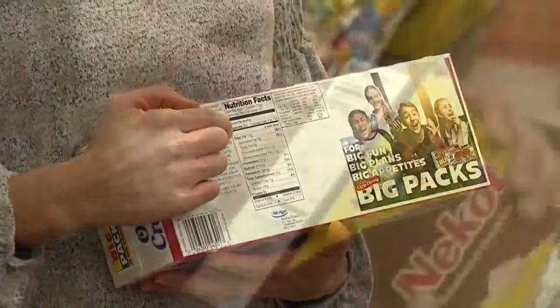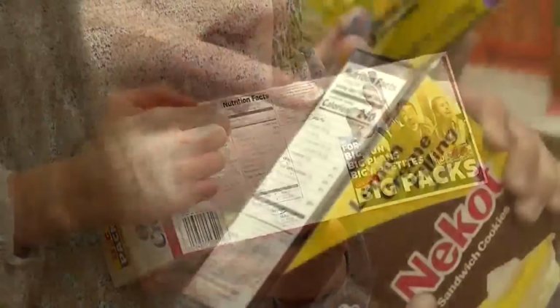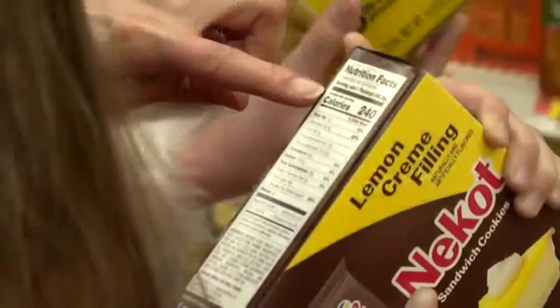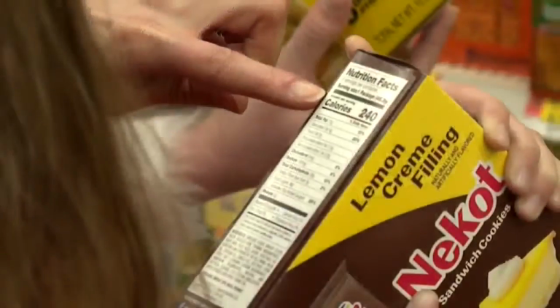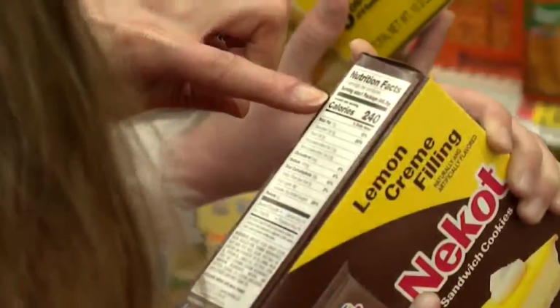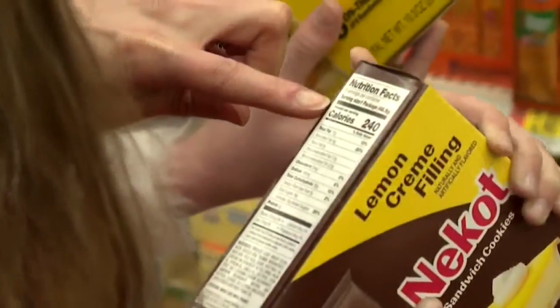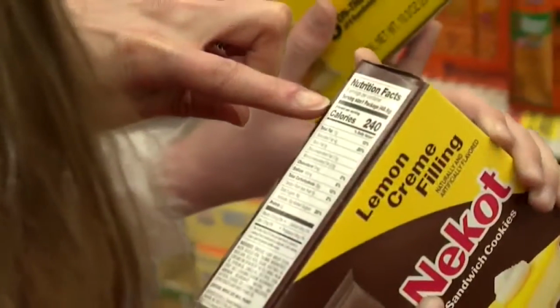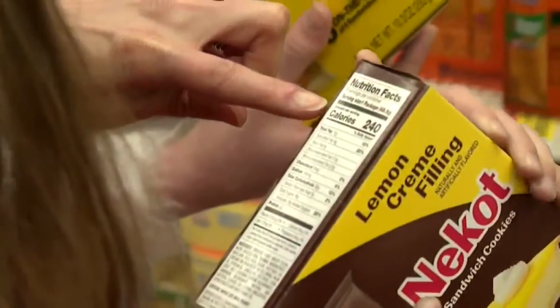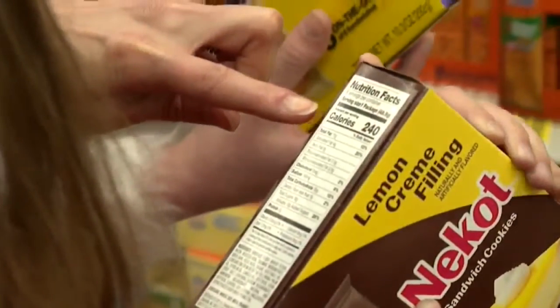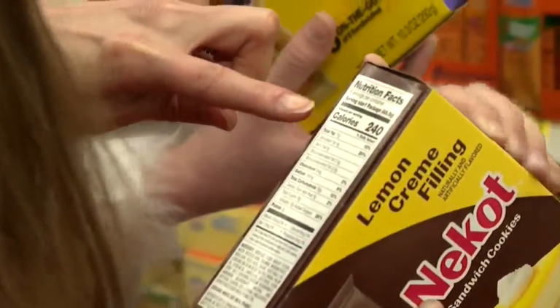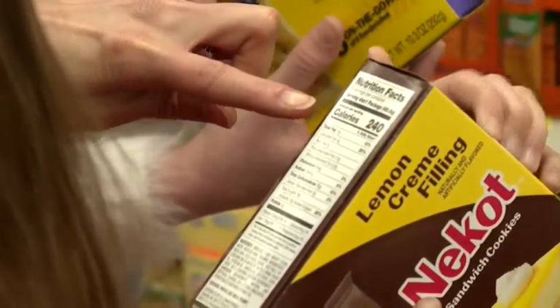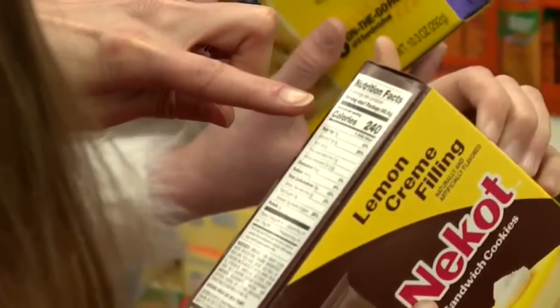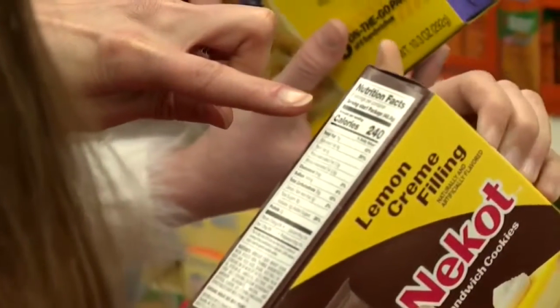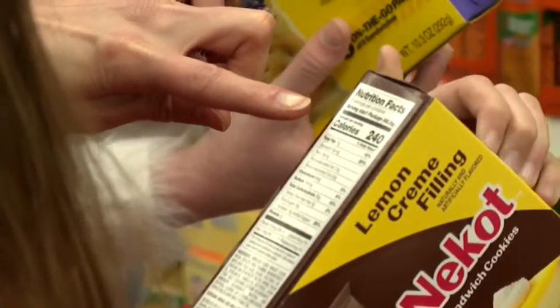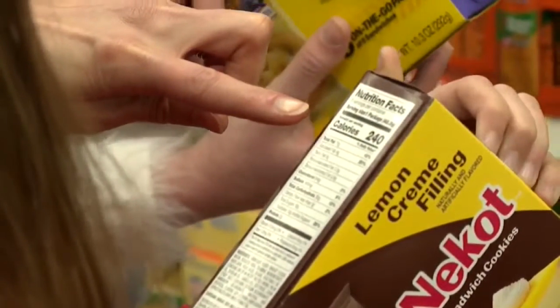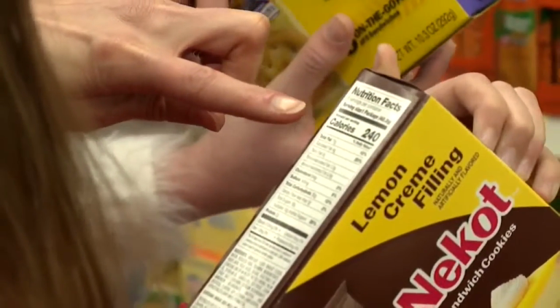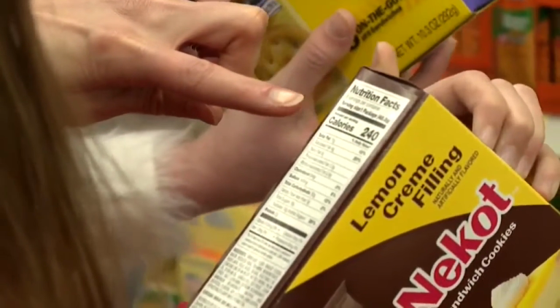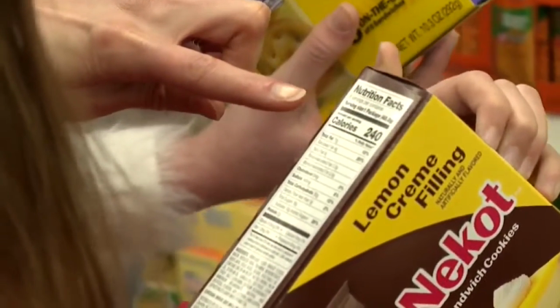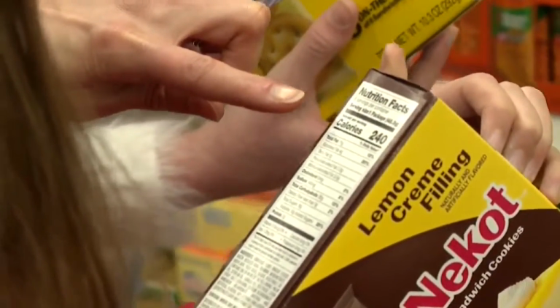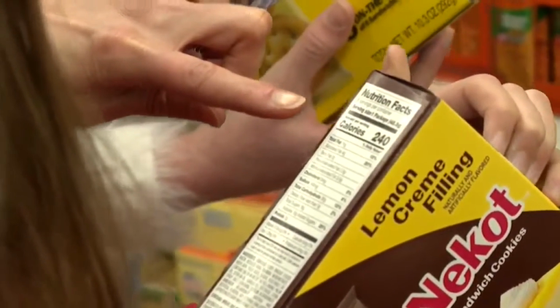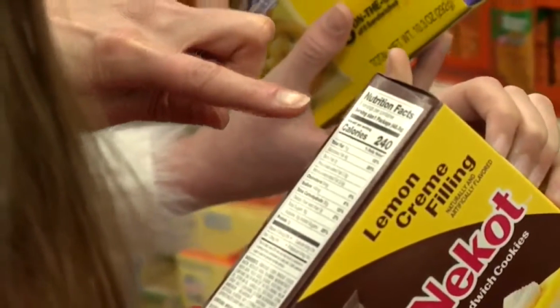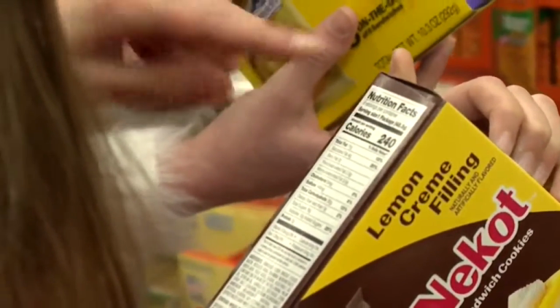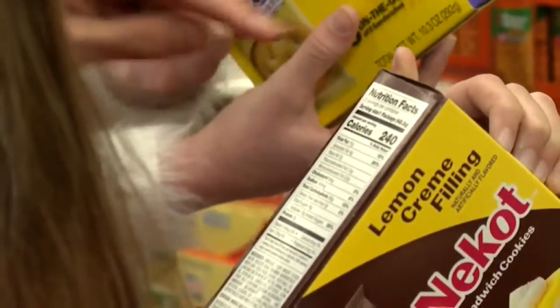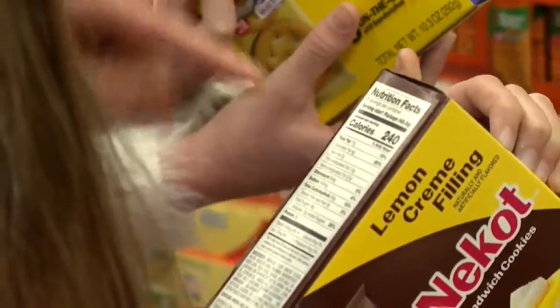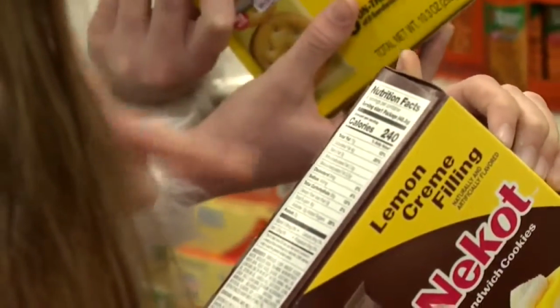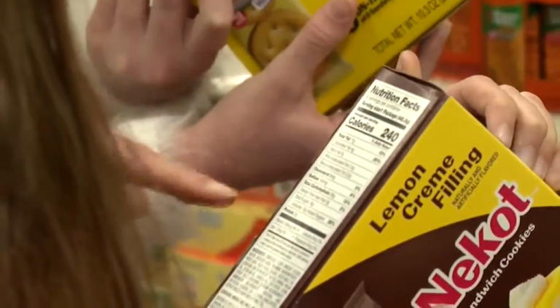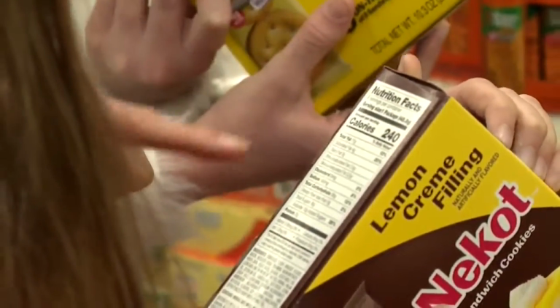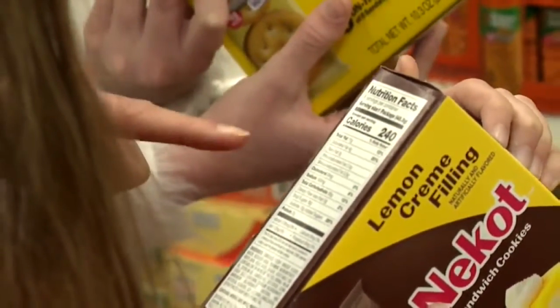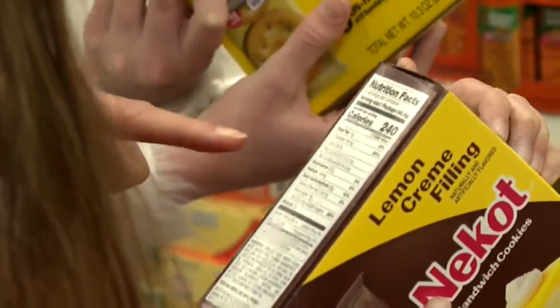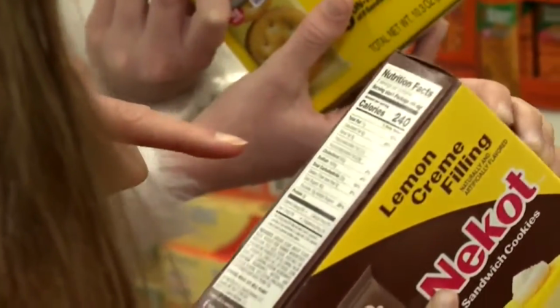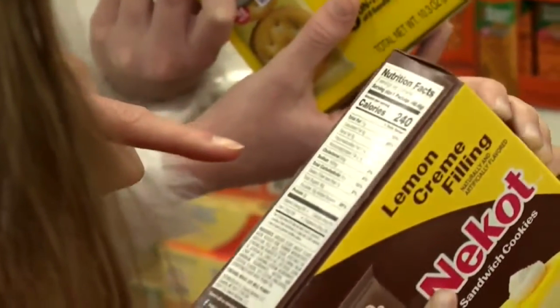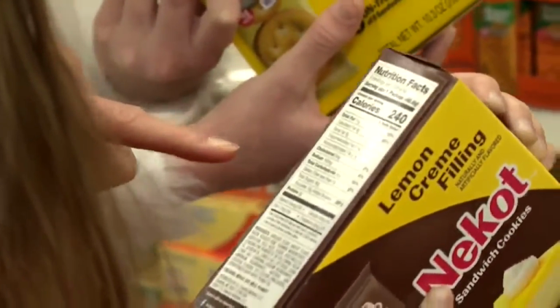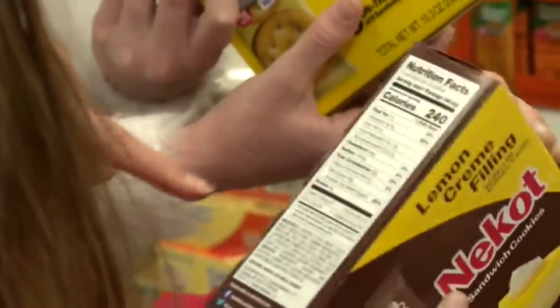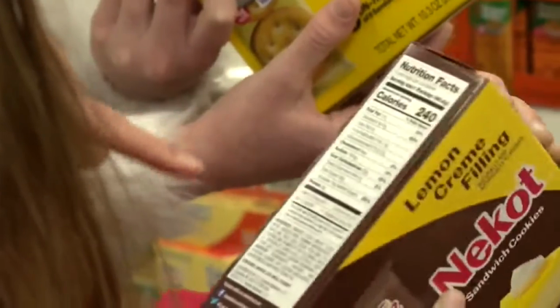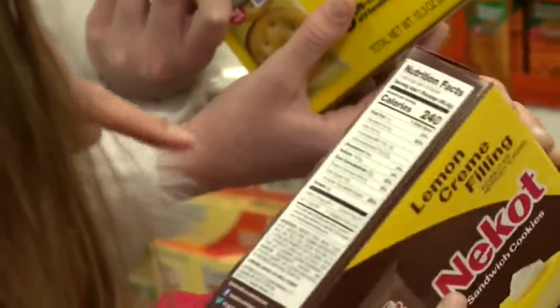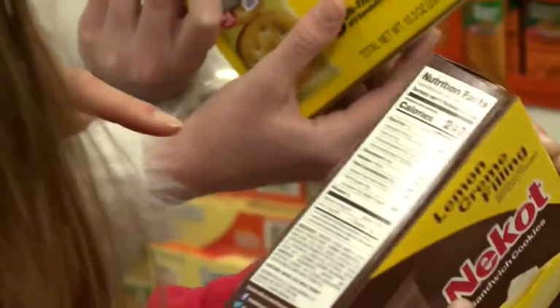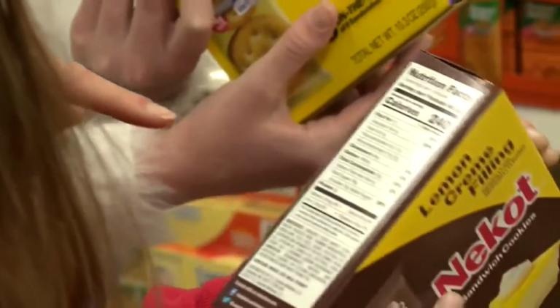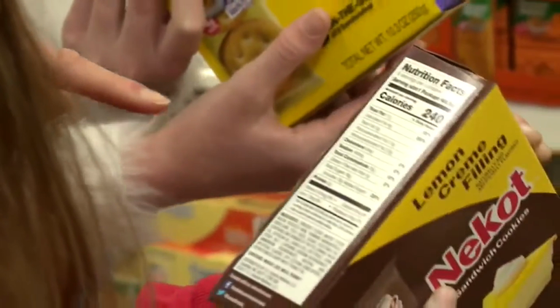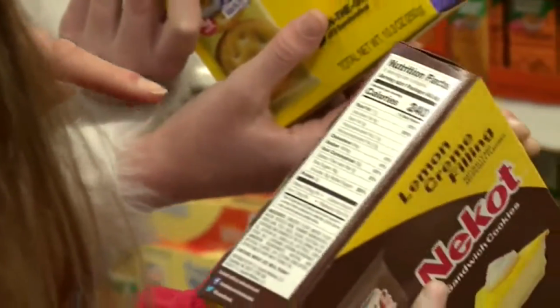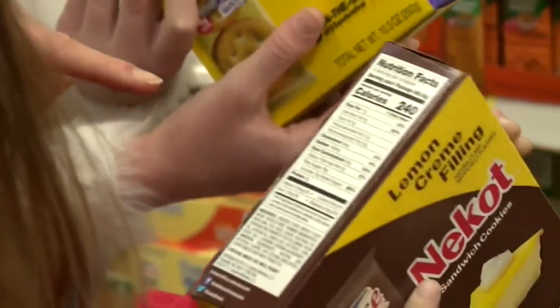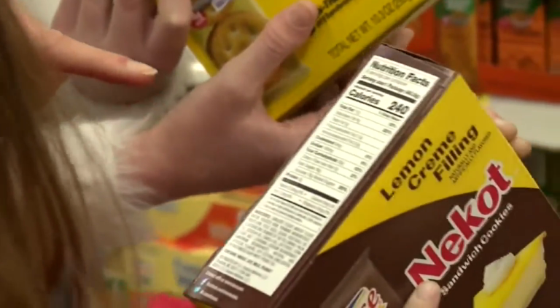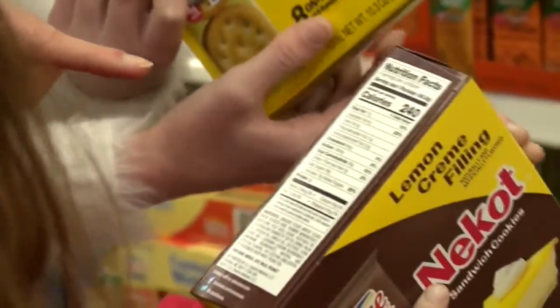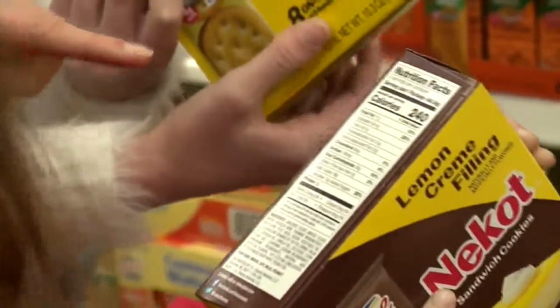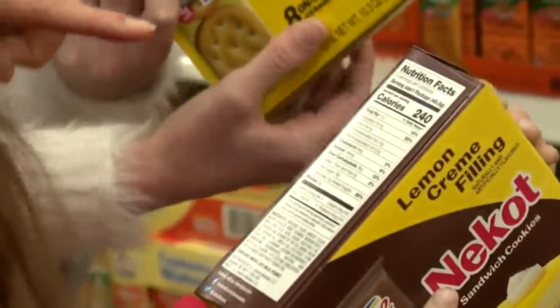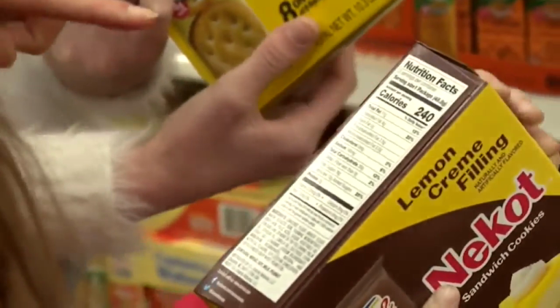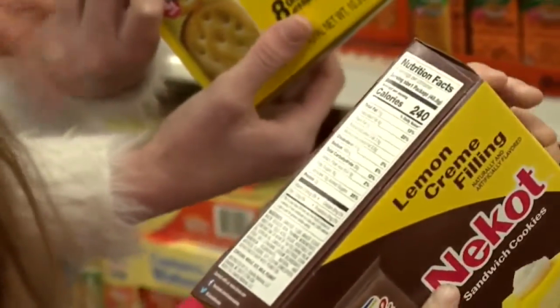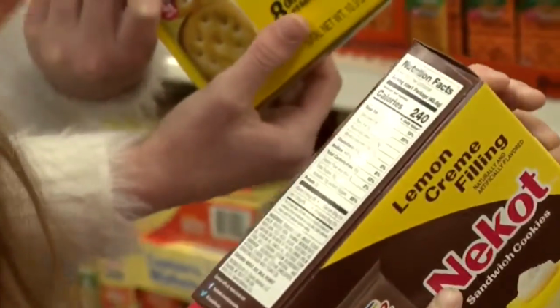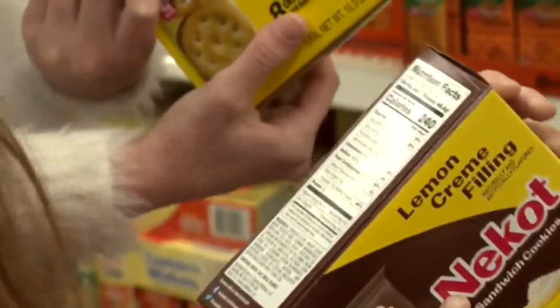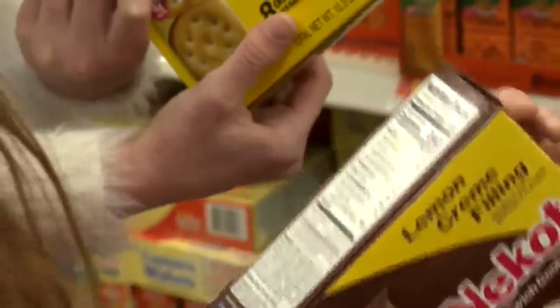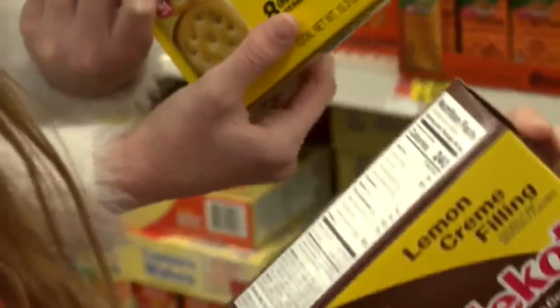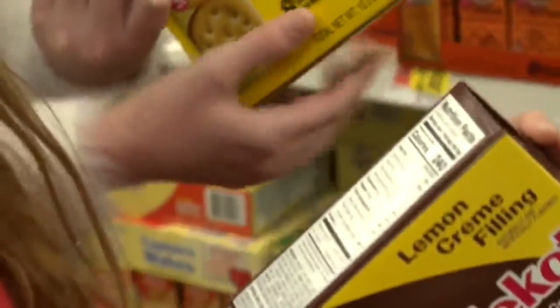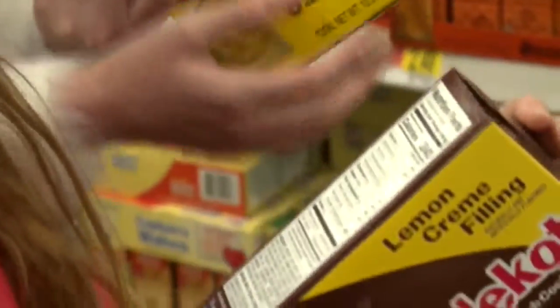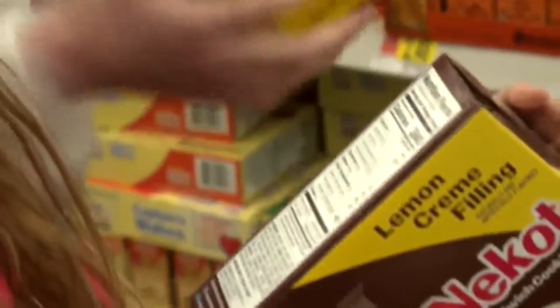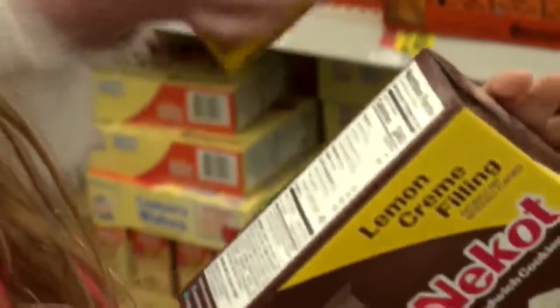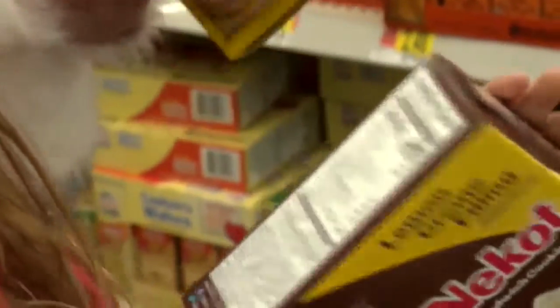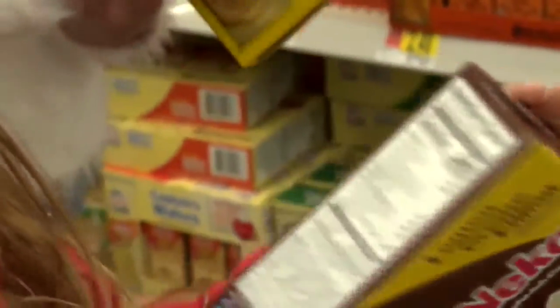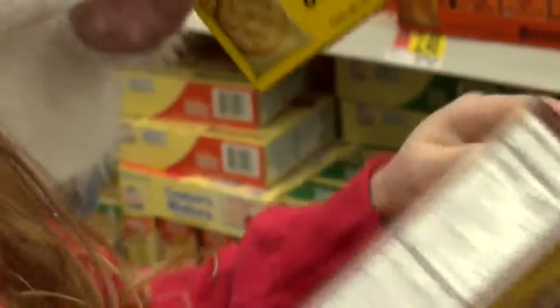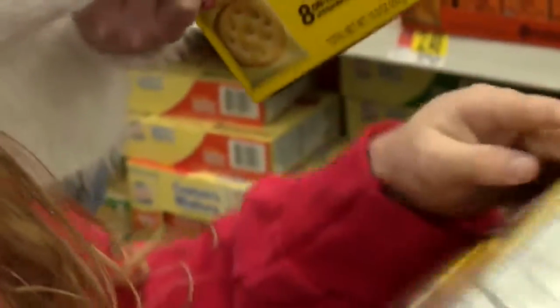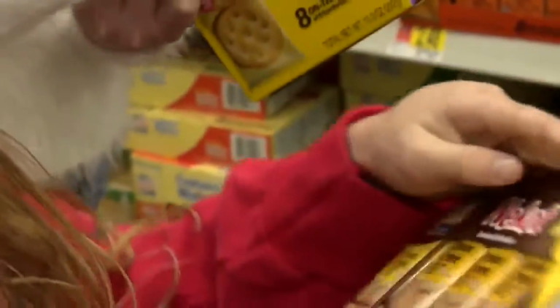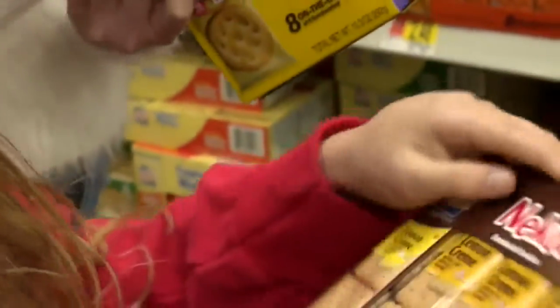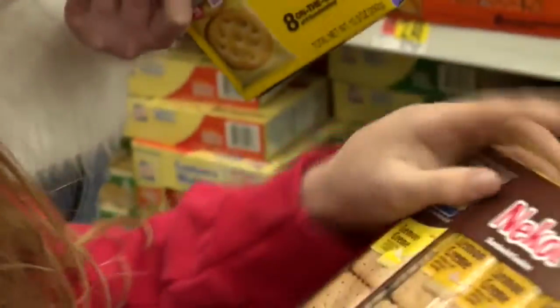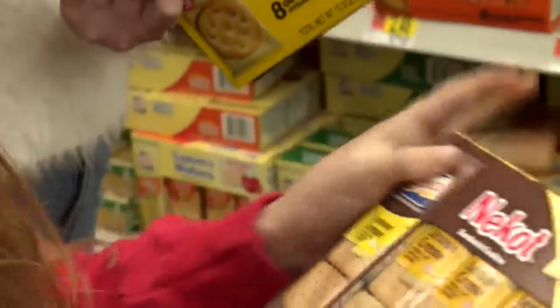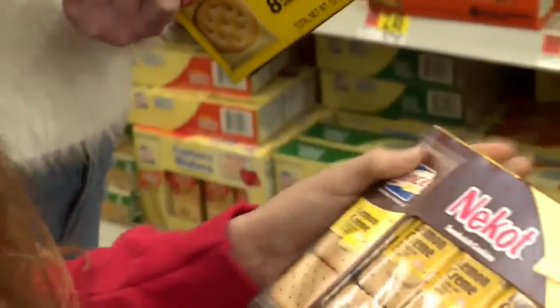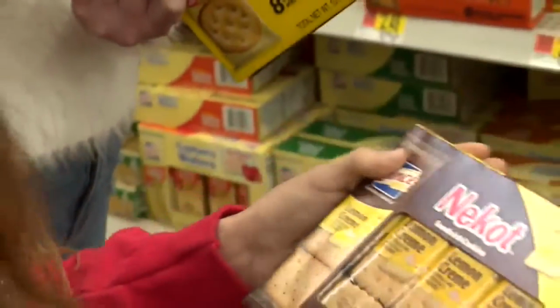Calories — it has 240 calories. For one packet of lemon cream crackers. Wow. So that's over the limit, right?